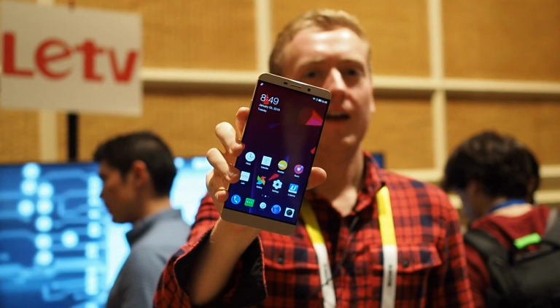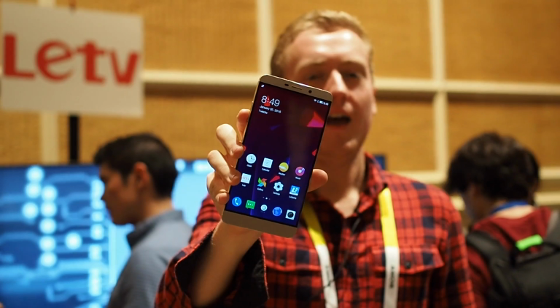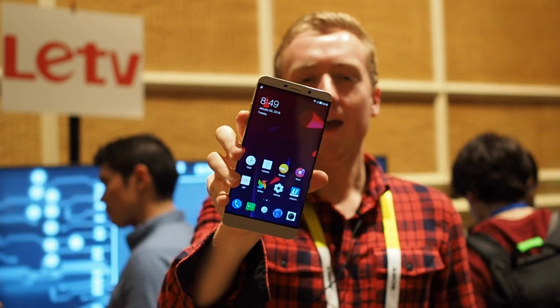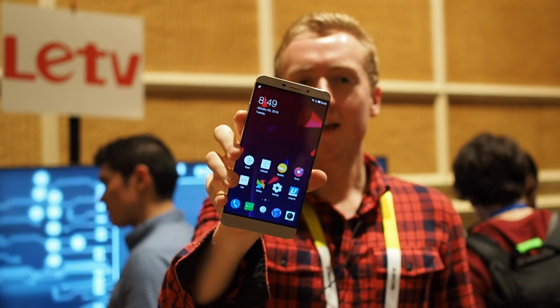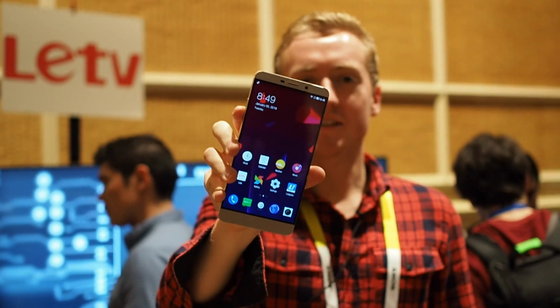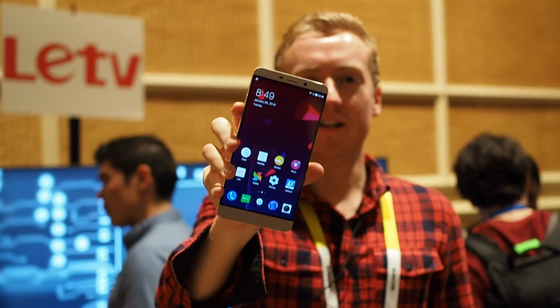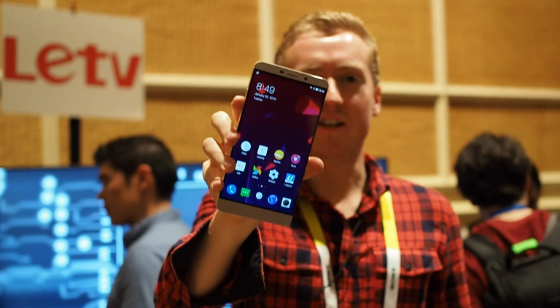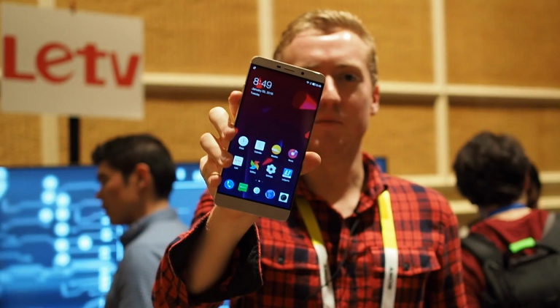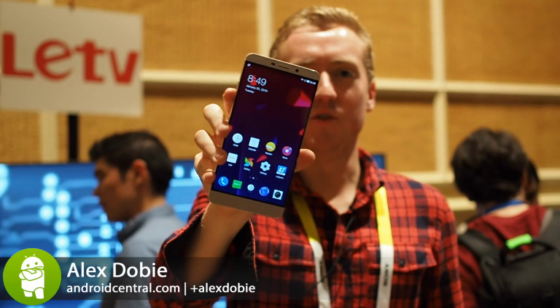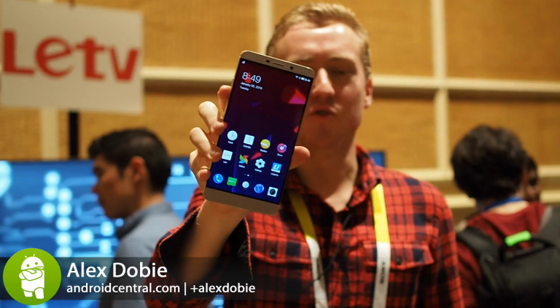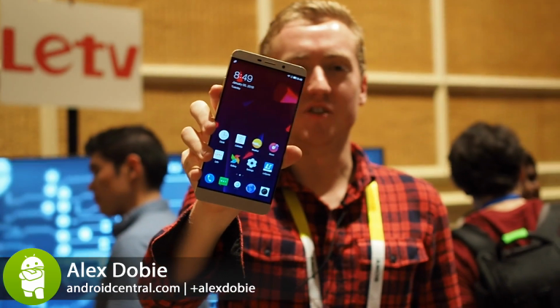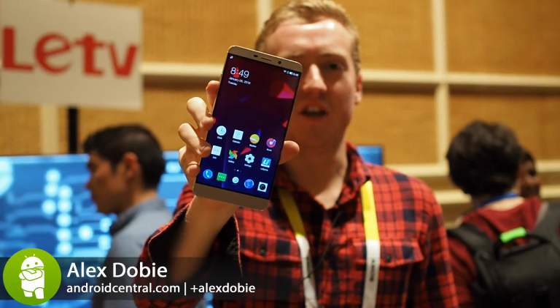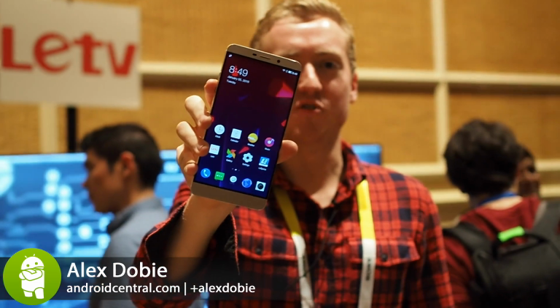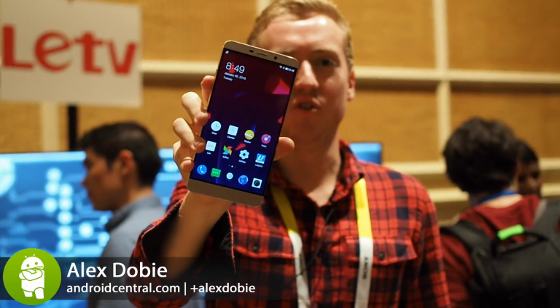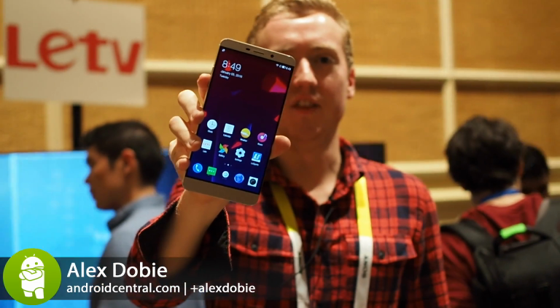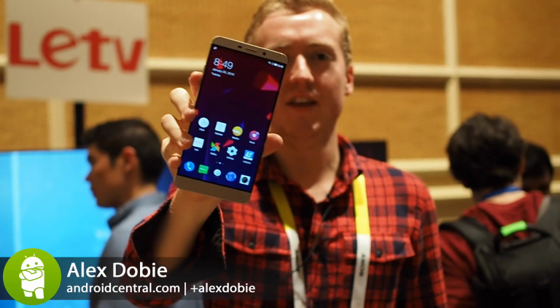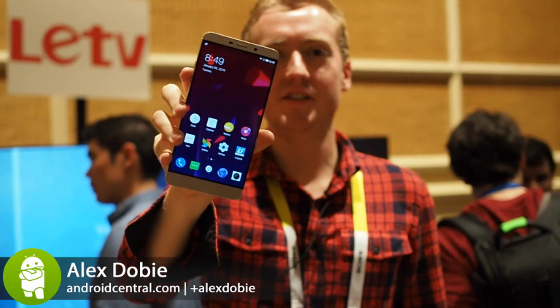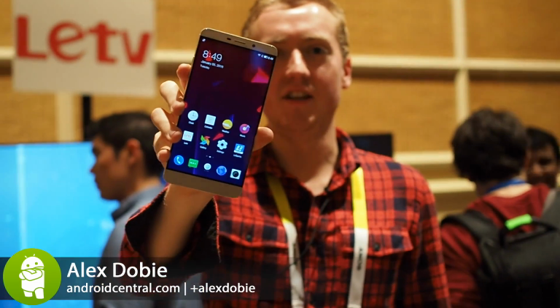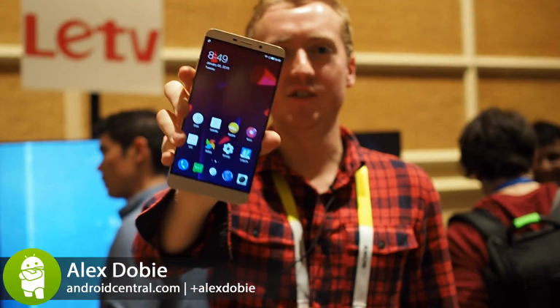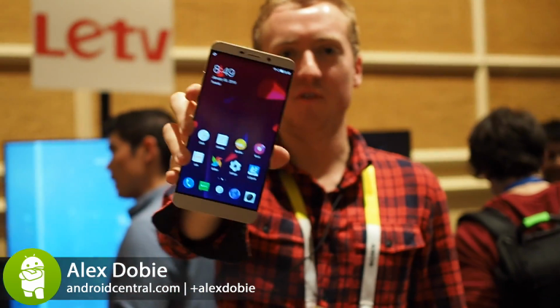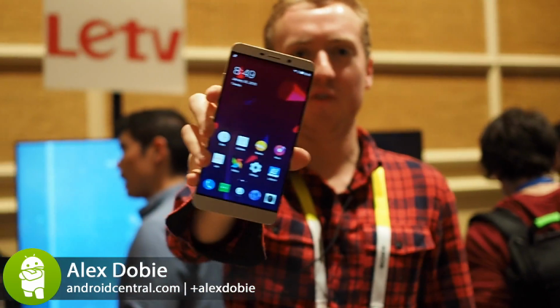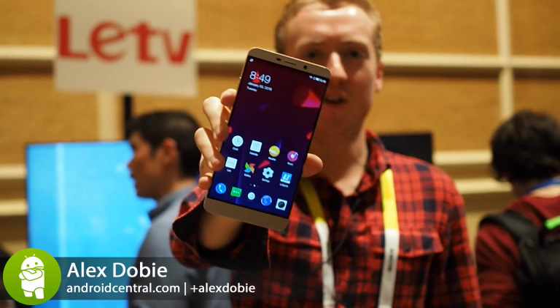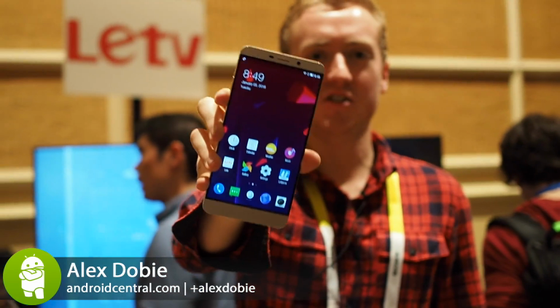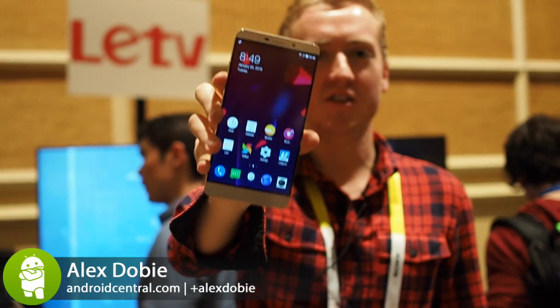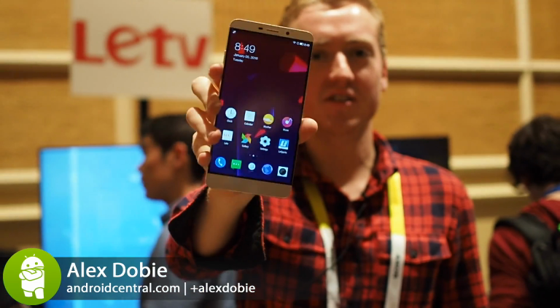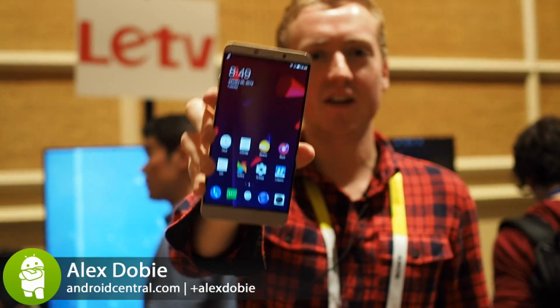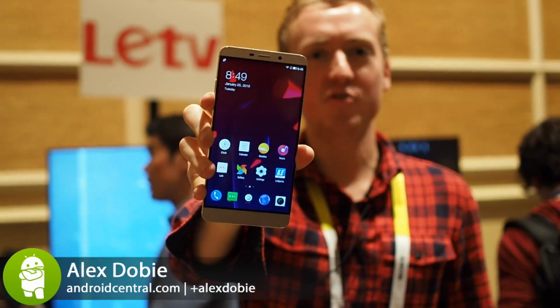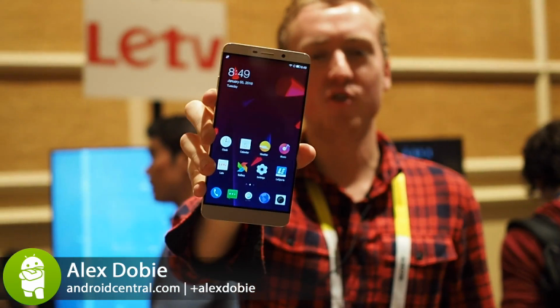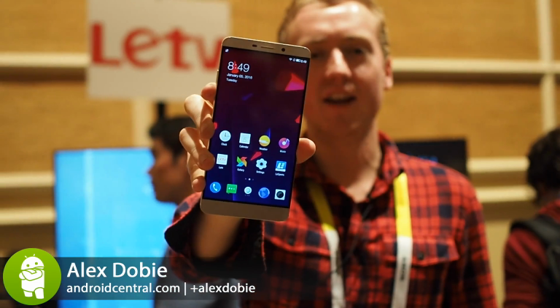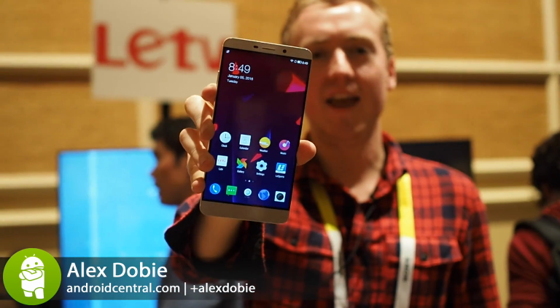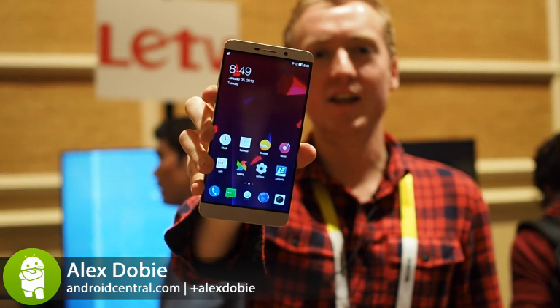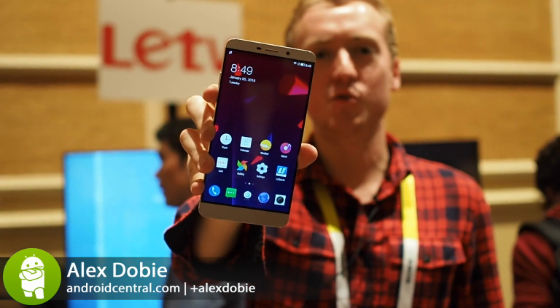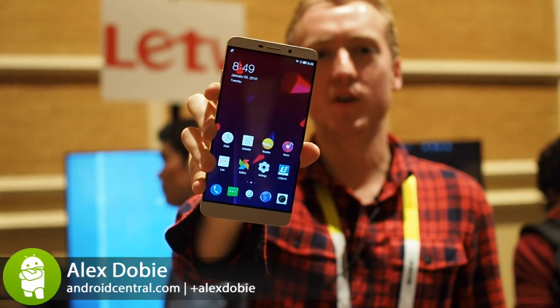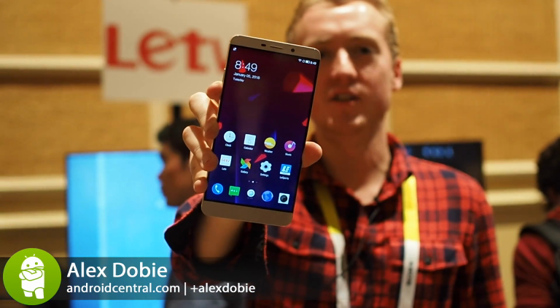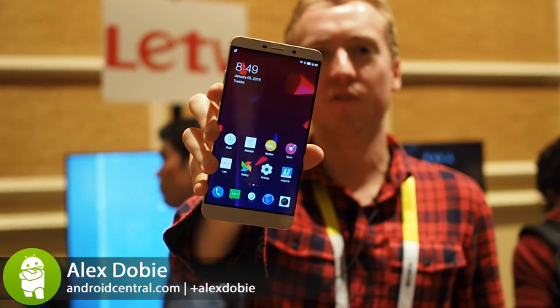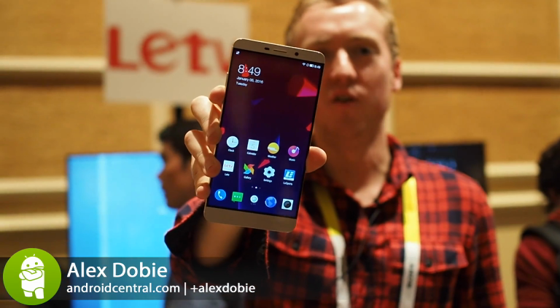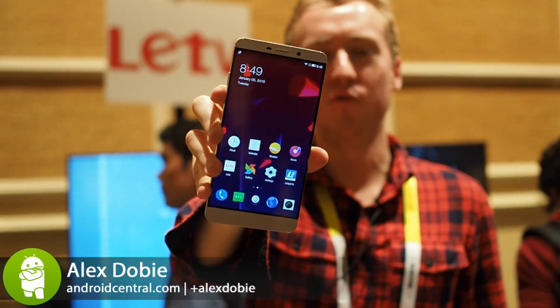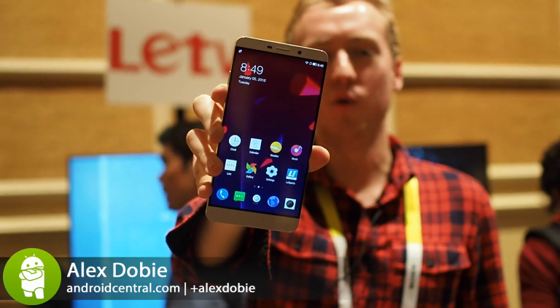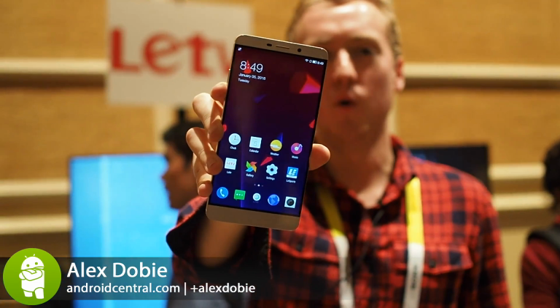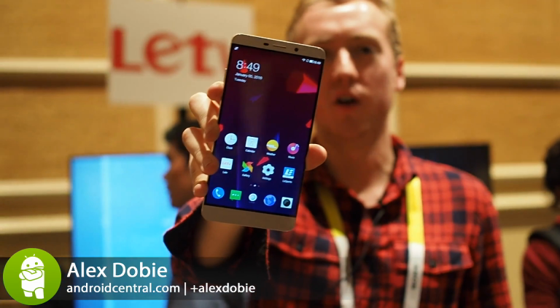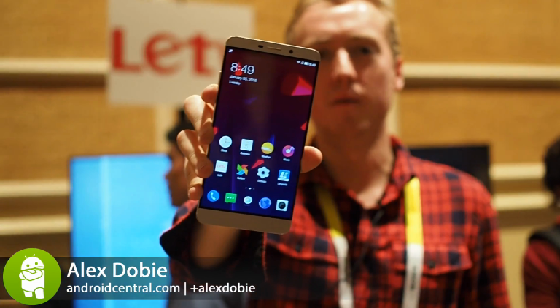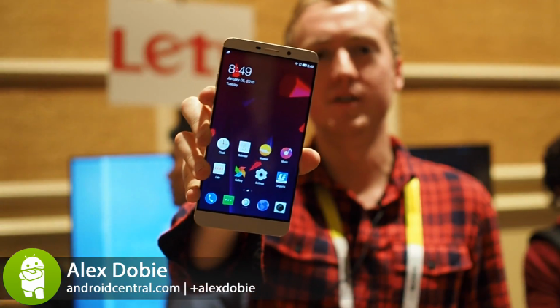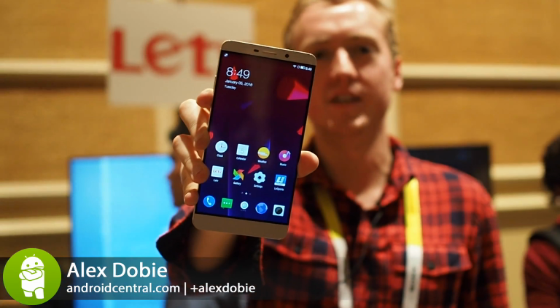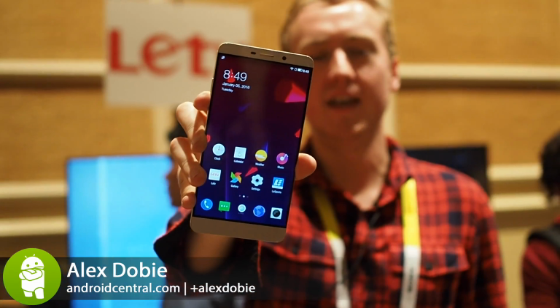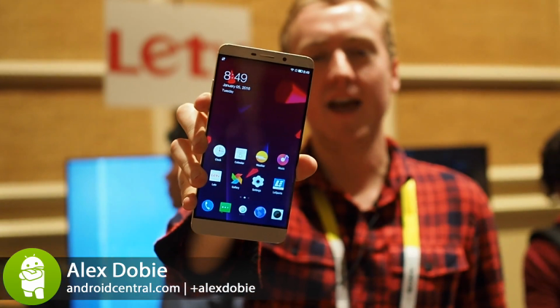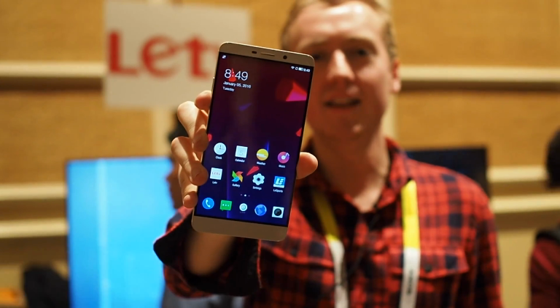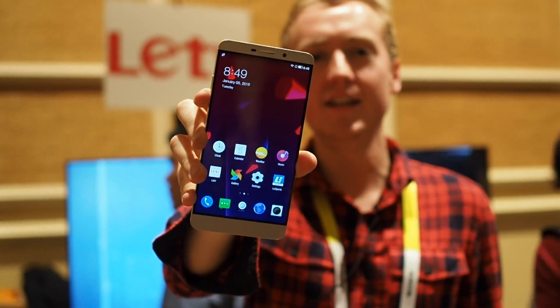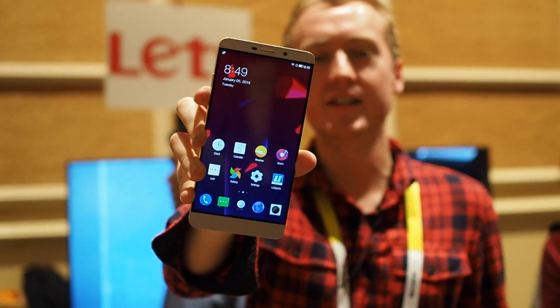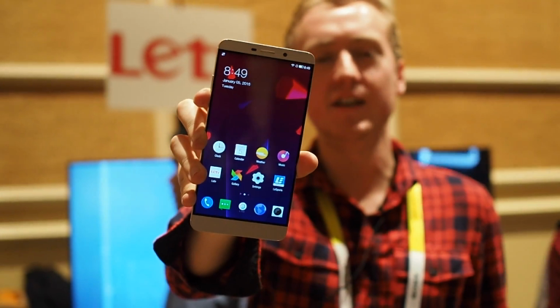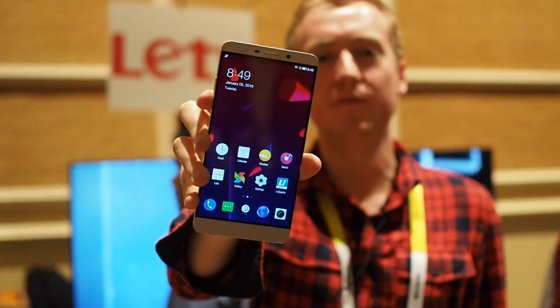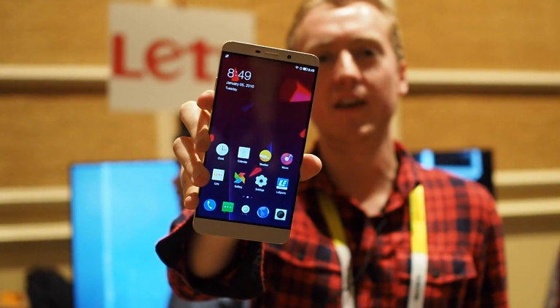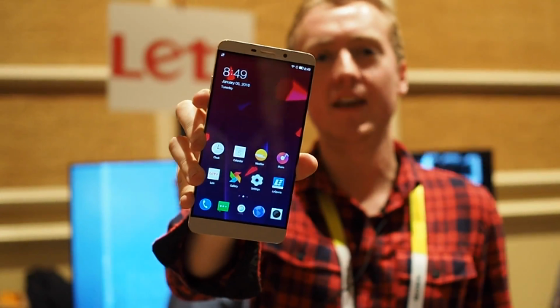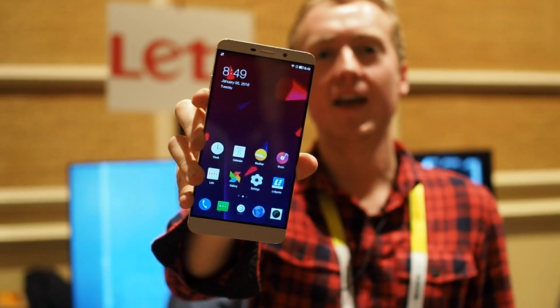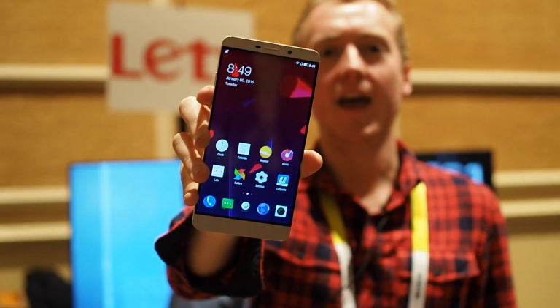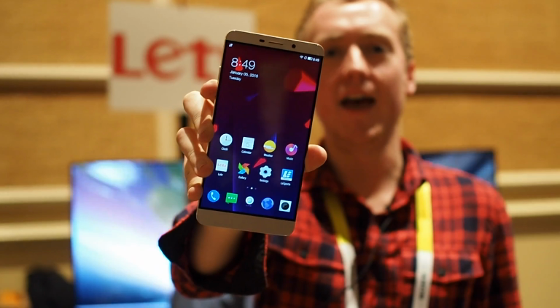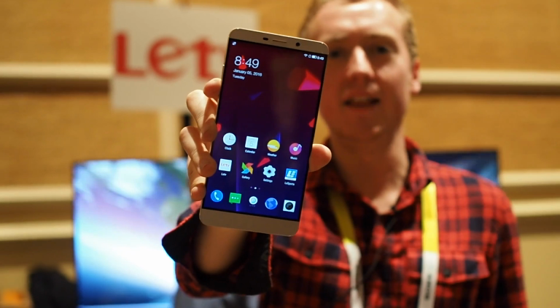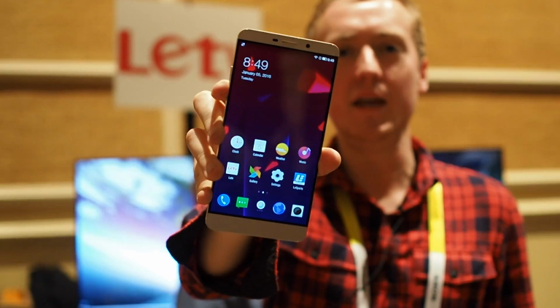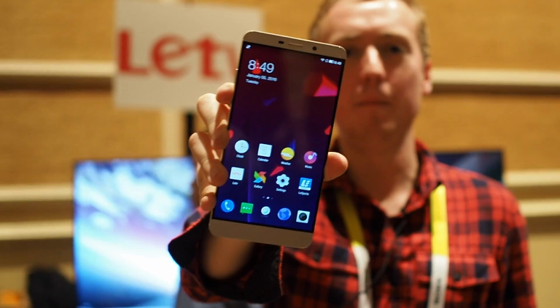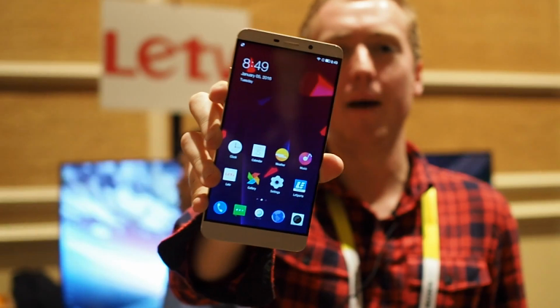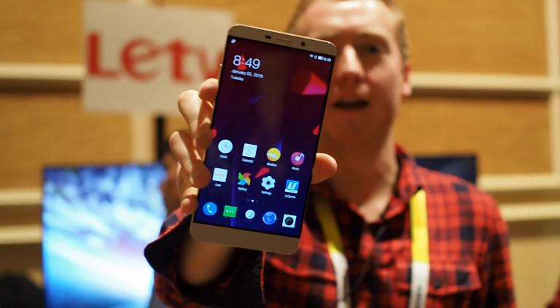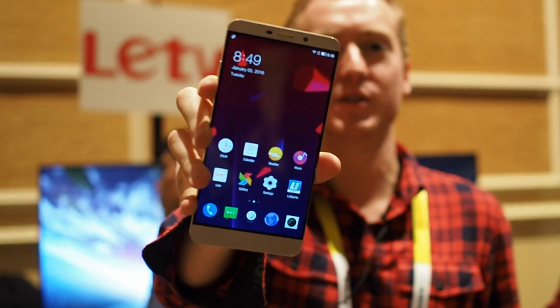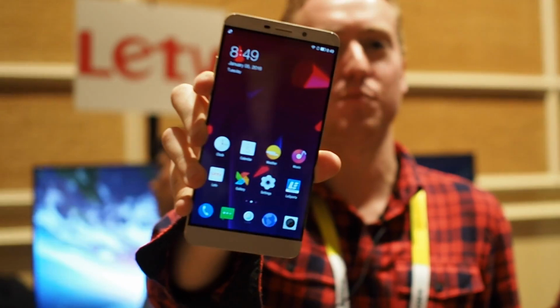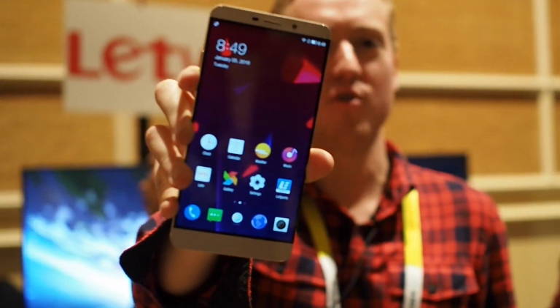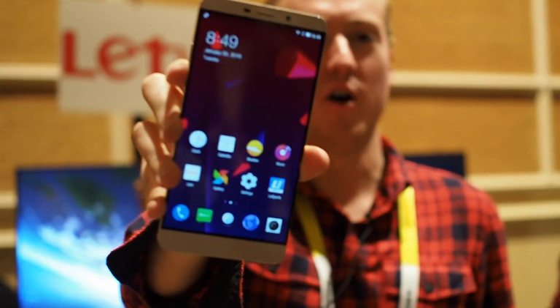Hey, it's Alex from Android Central, and this is the first Snapdragon 820 phone from Qualcomm. It's the LEDV LE Max Pro.